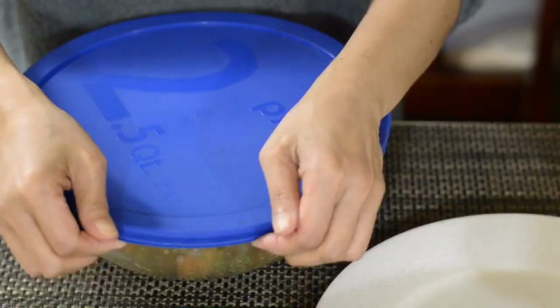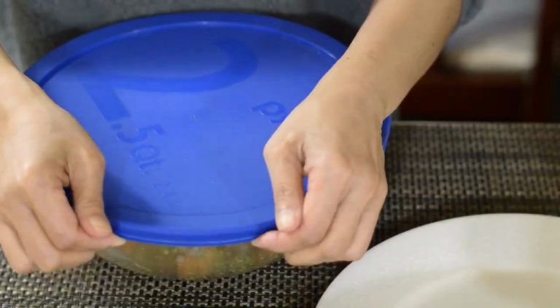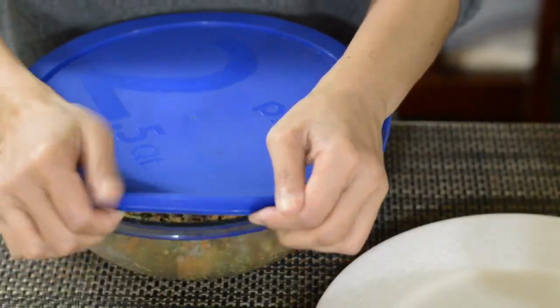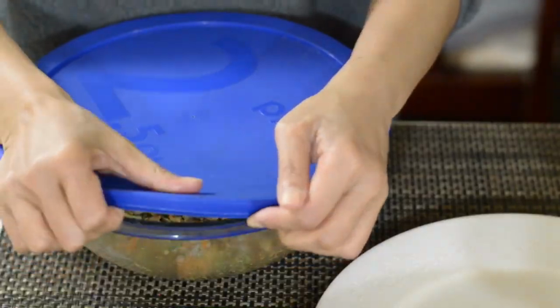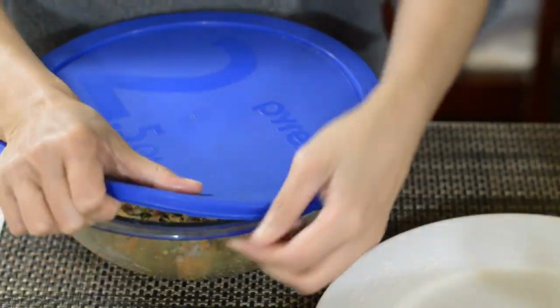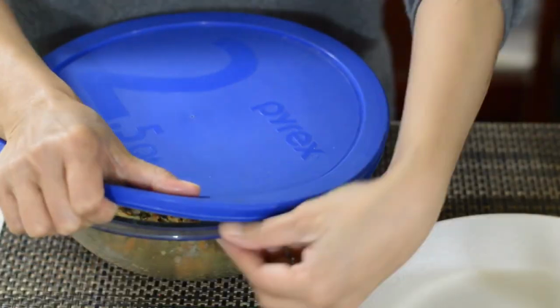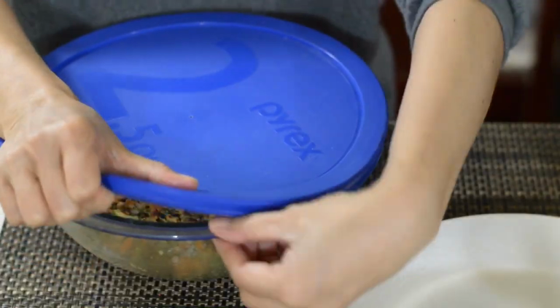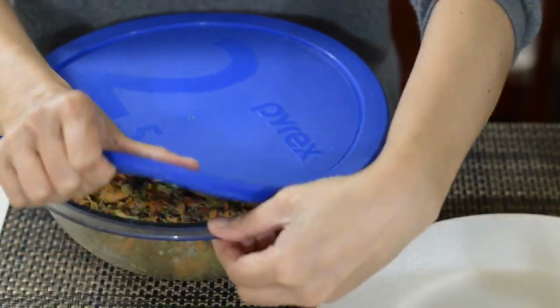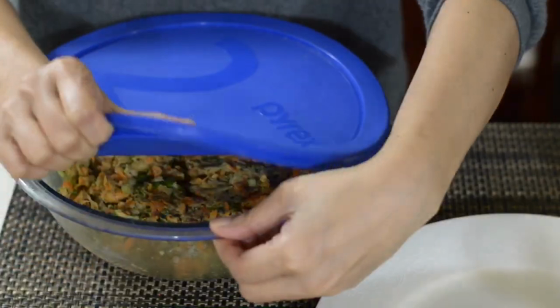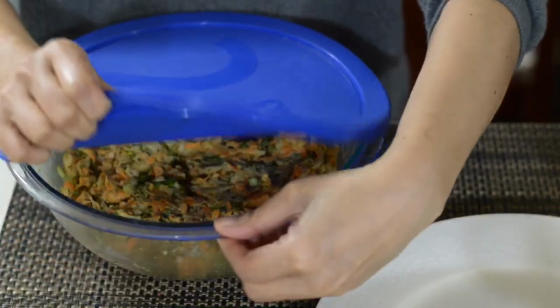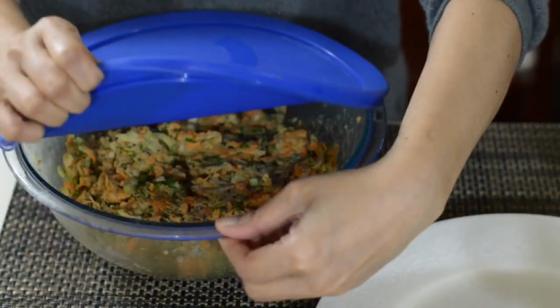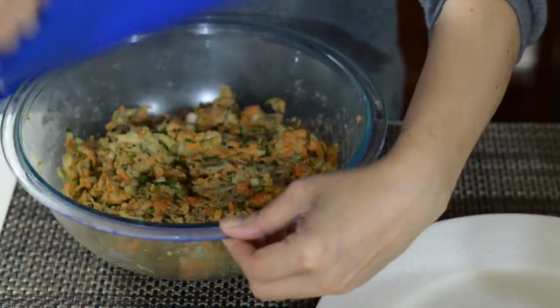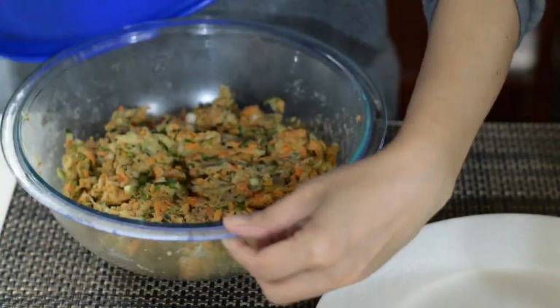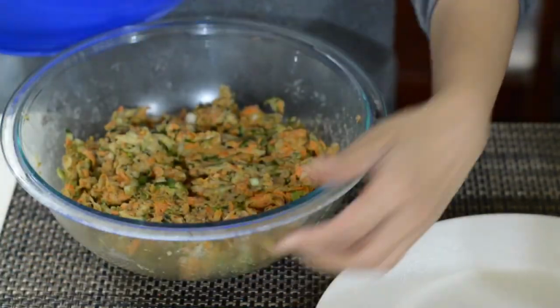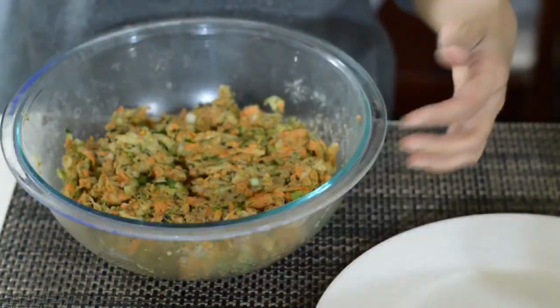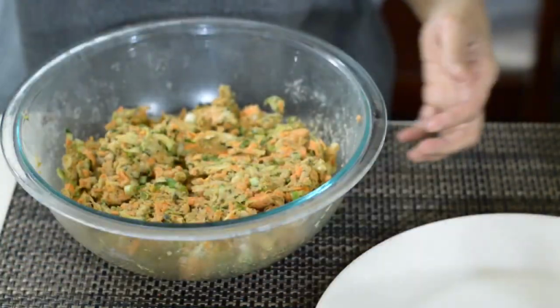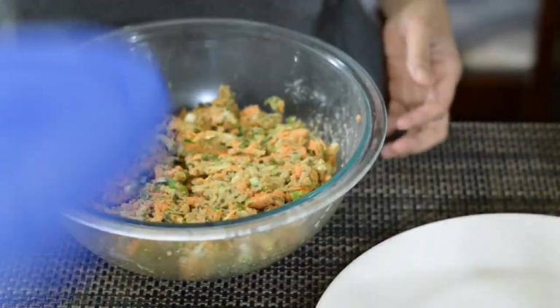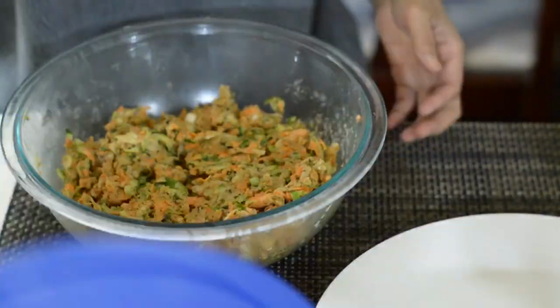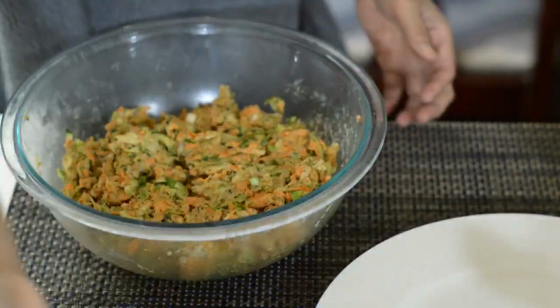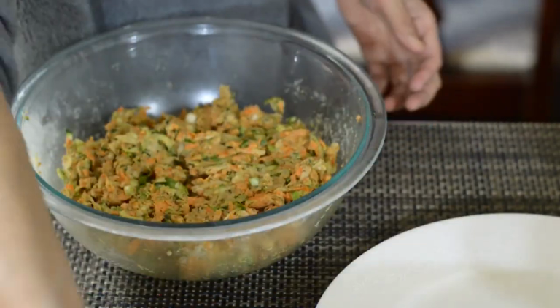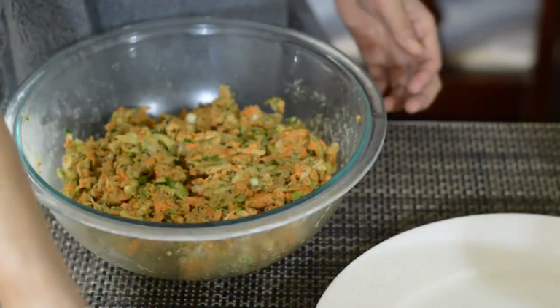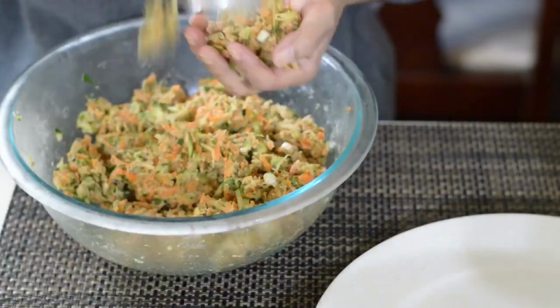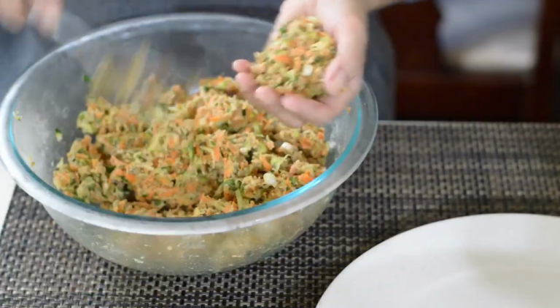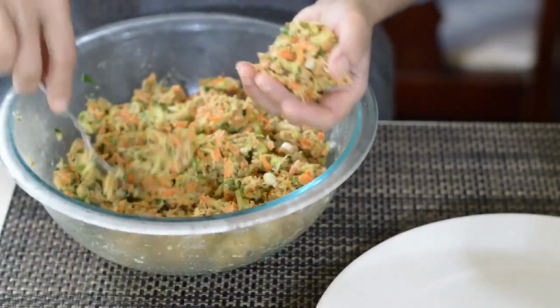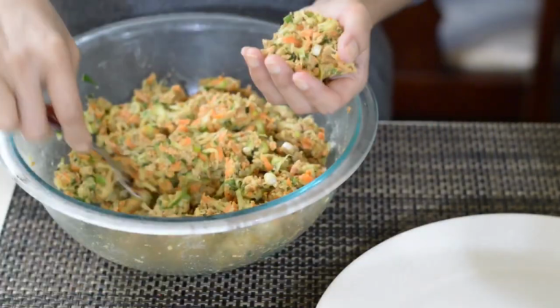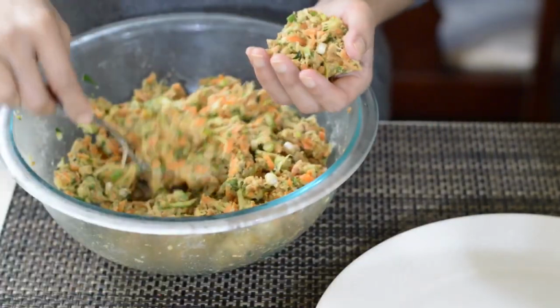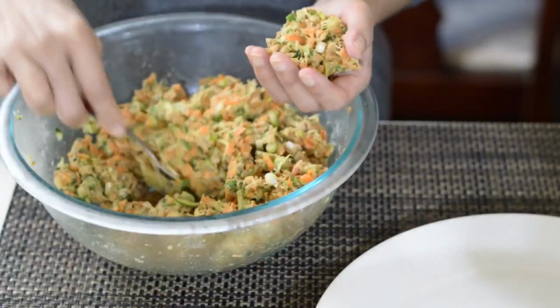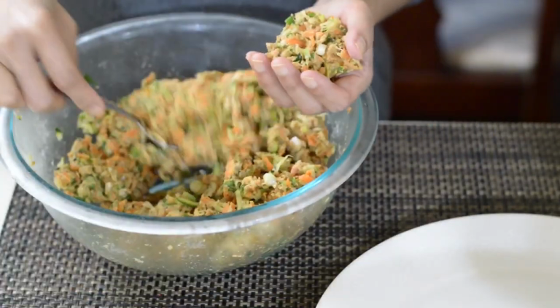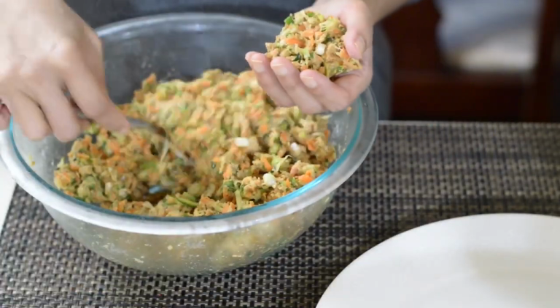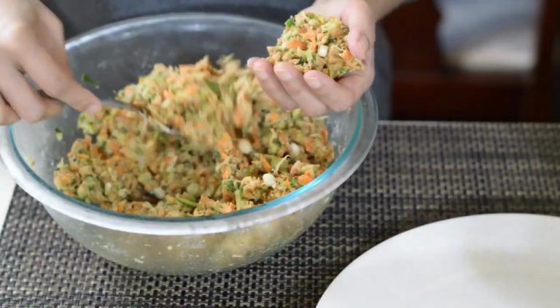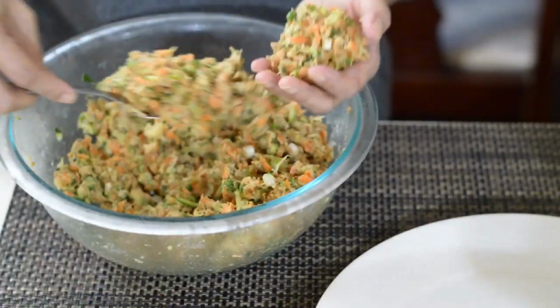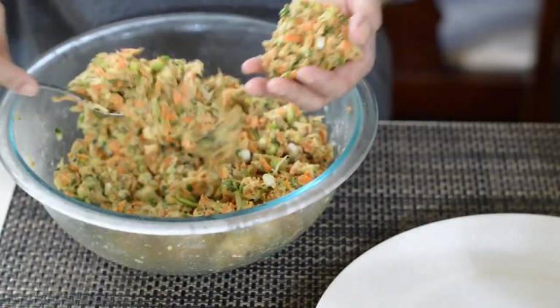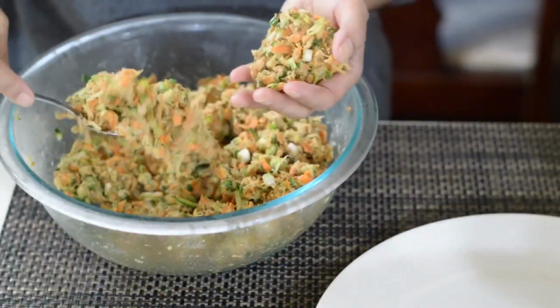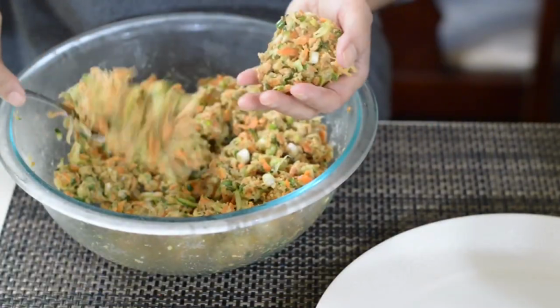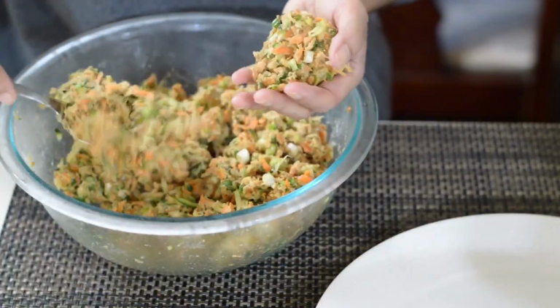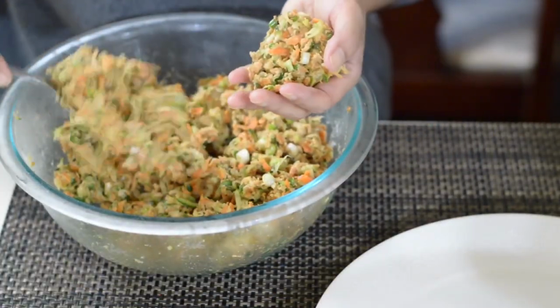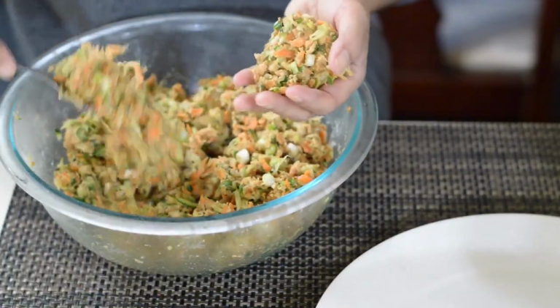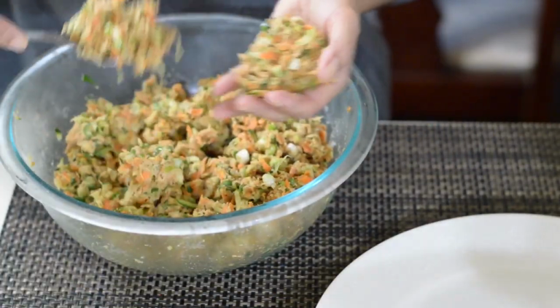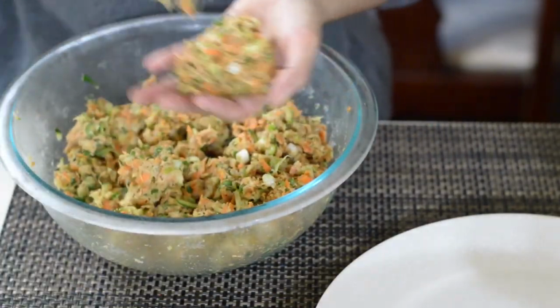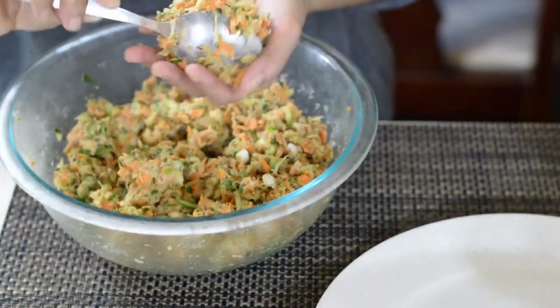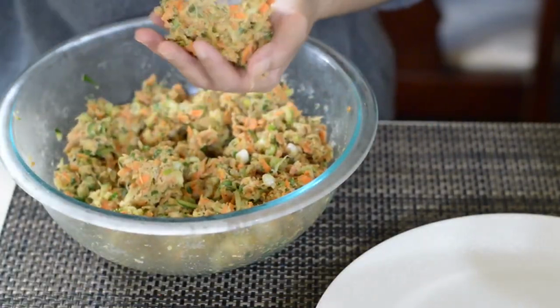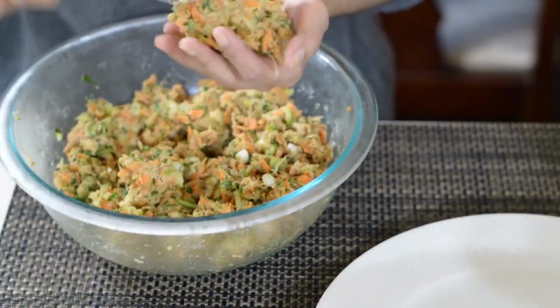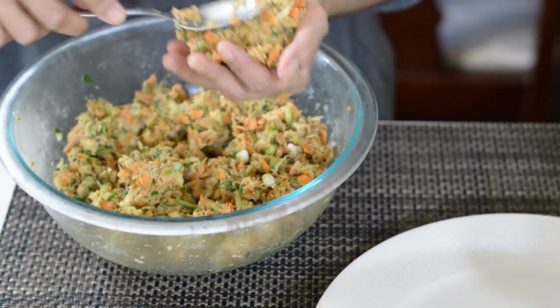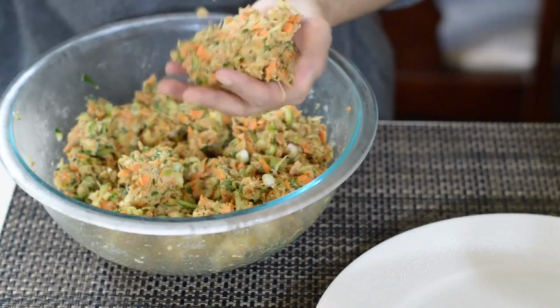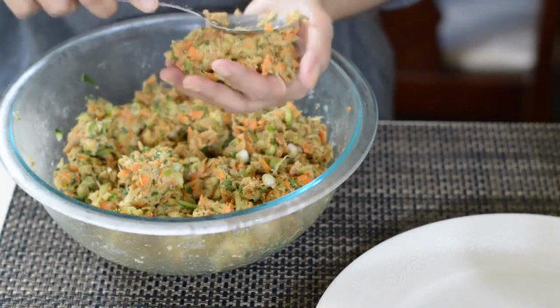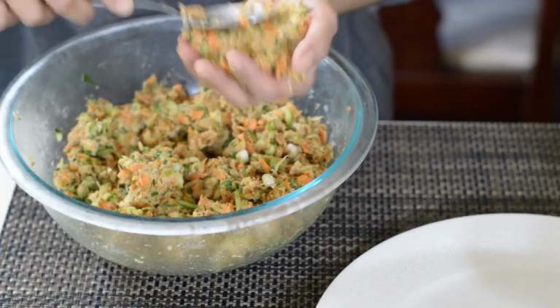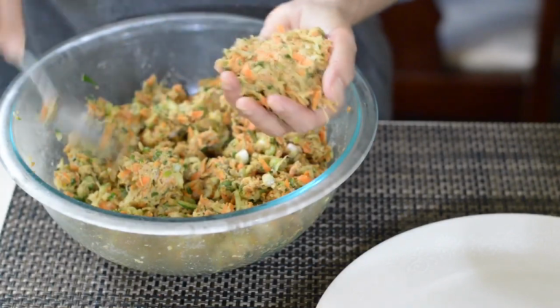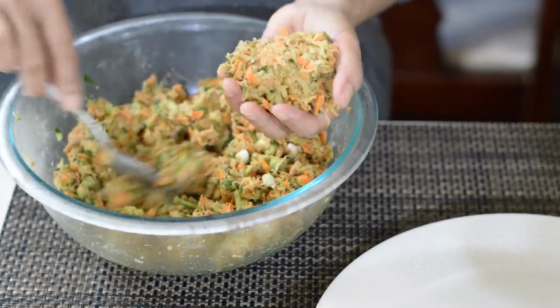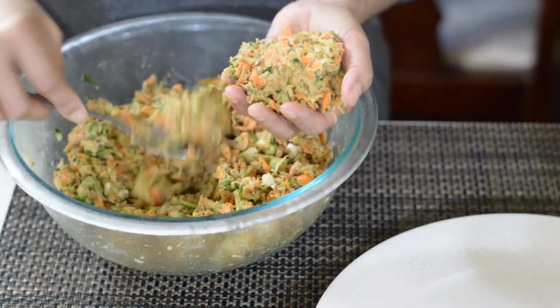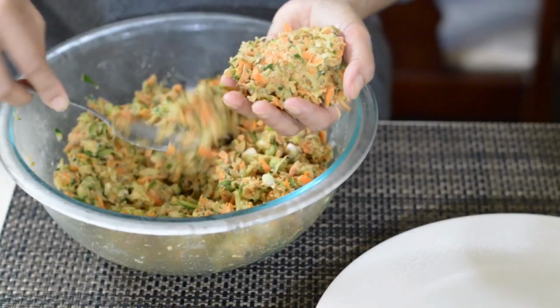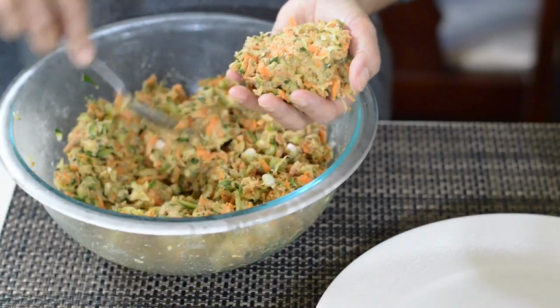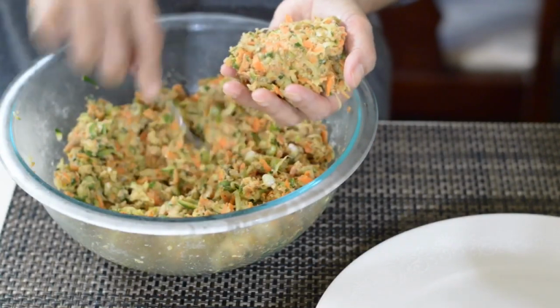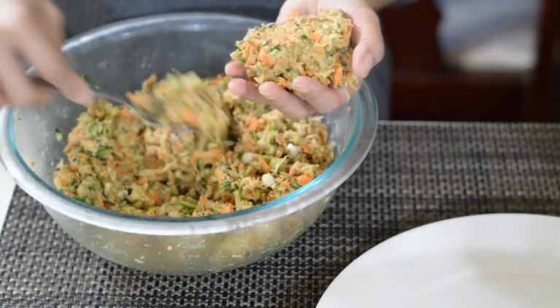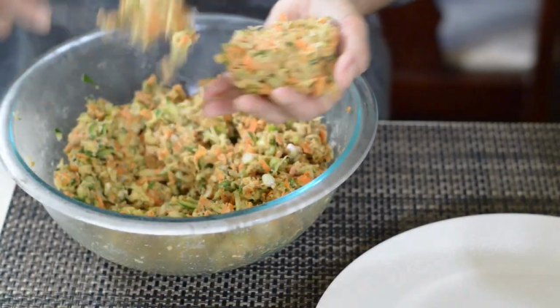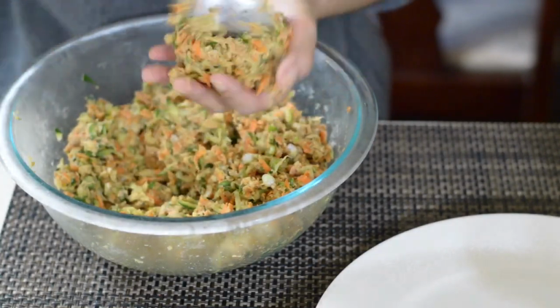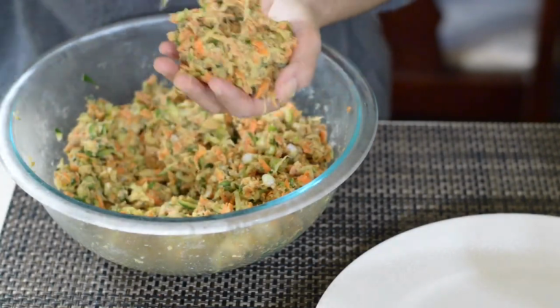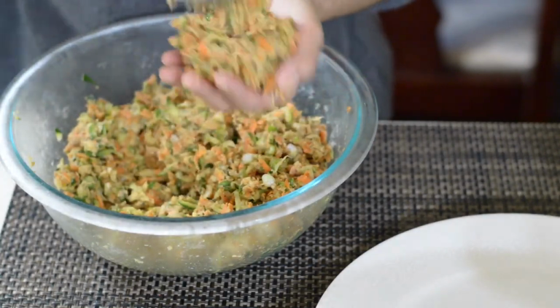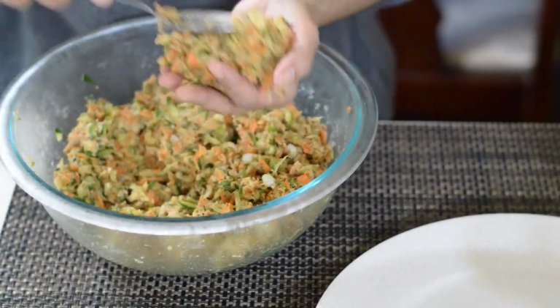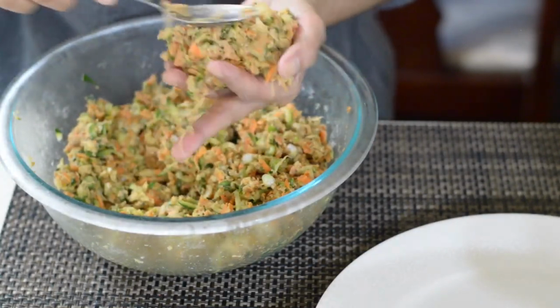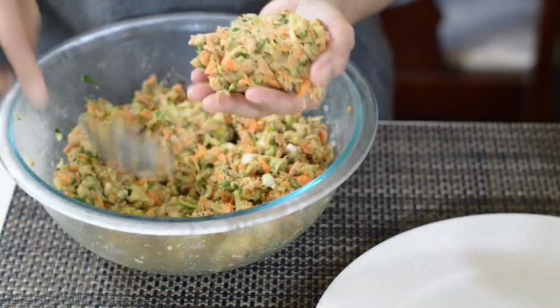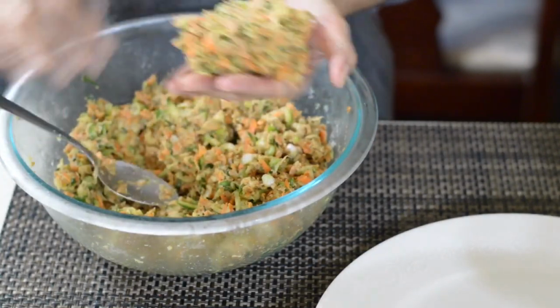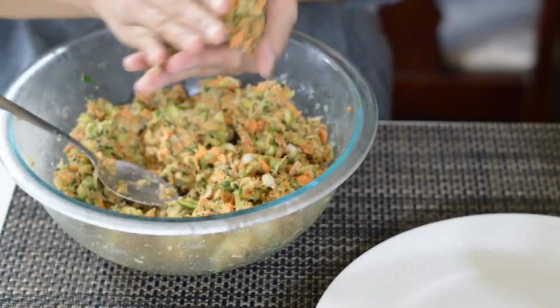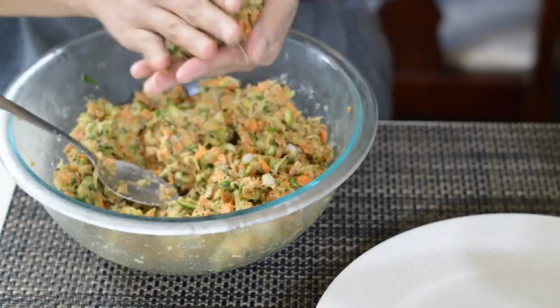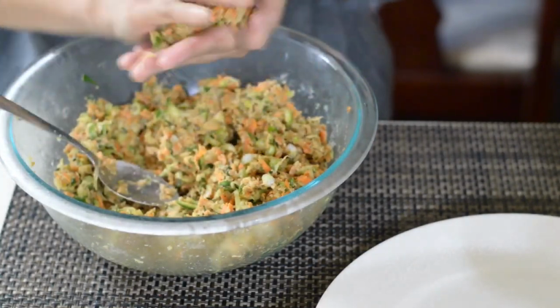Once the mixture is ready, form the mixture into a patty.